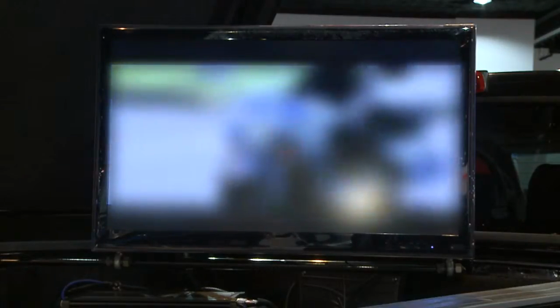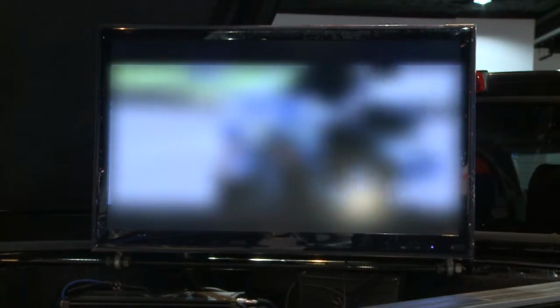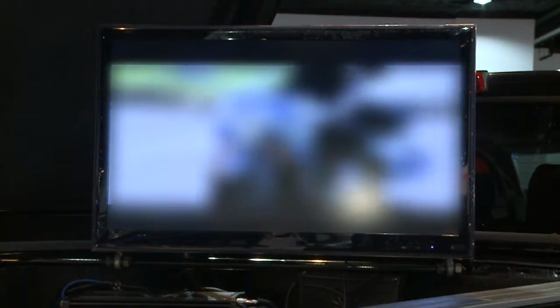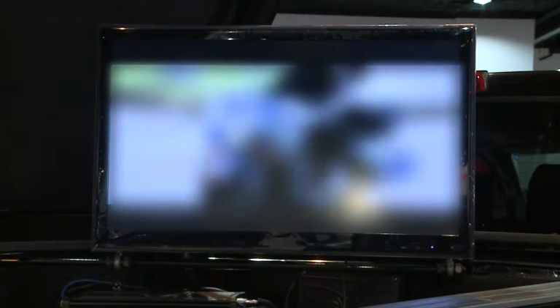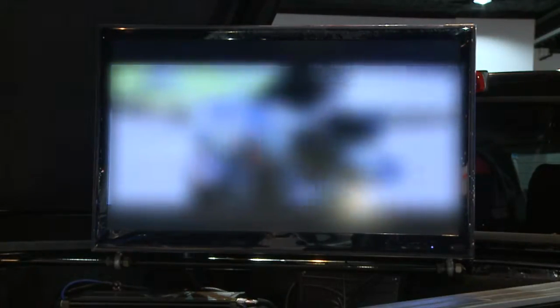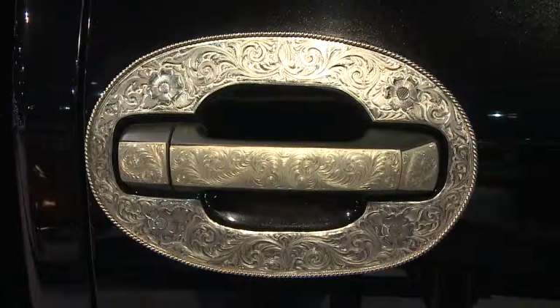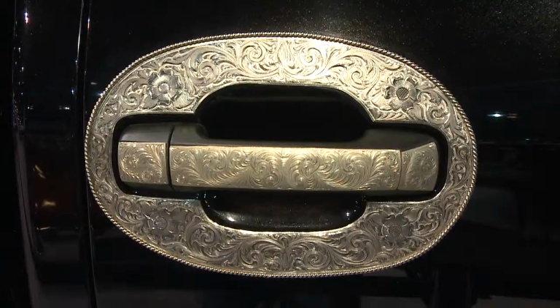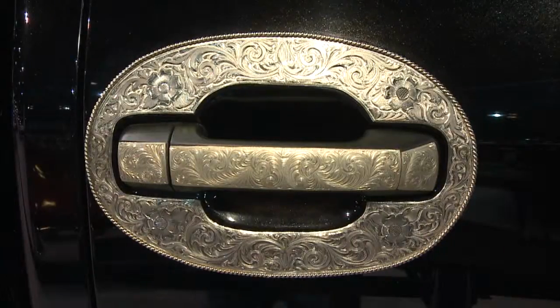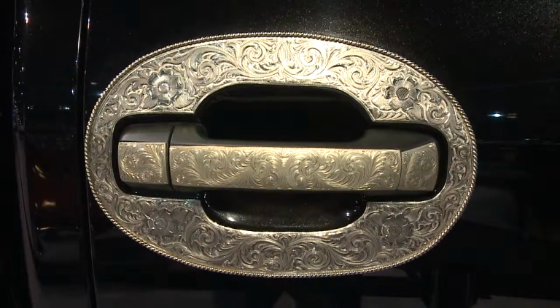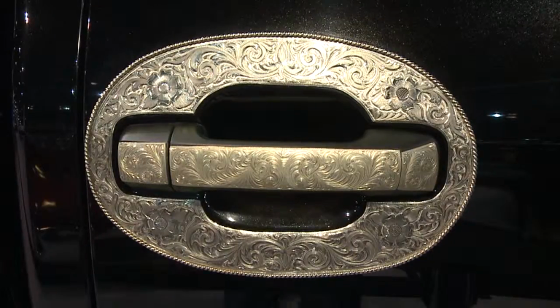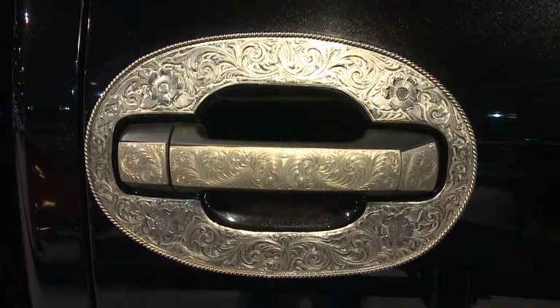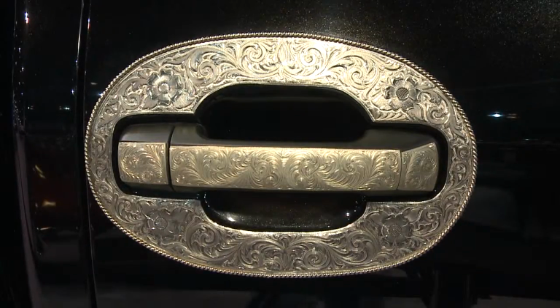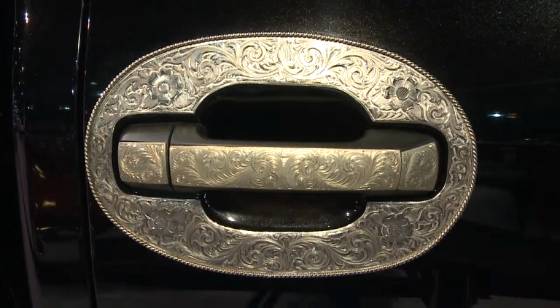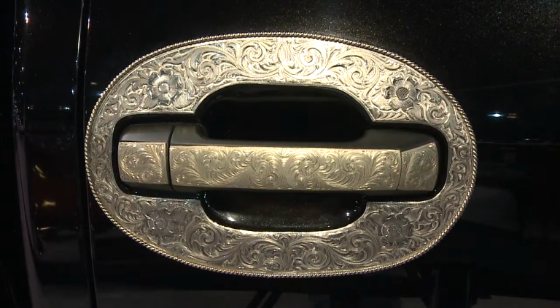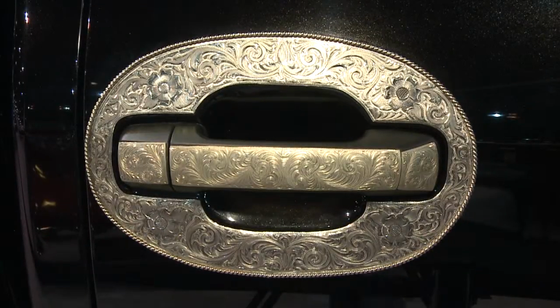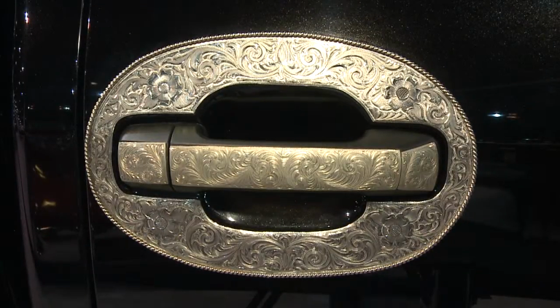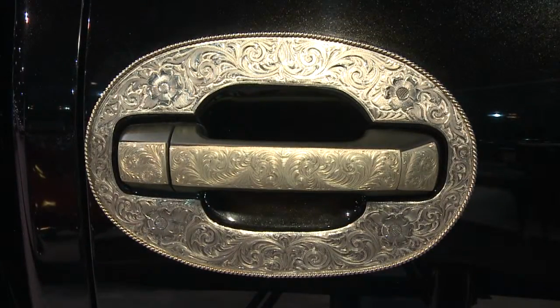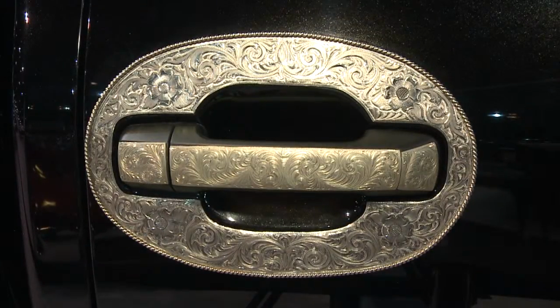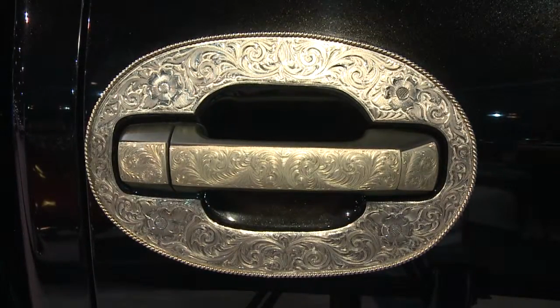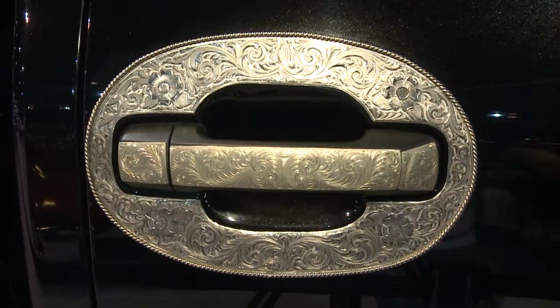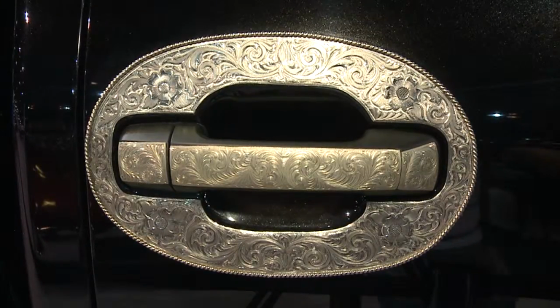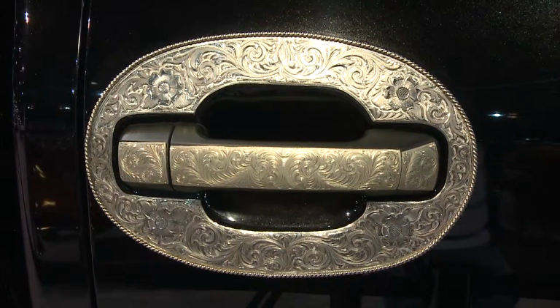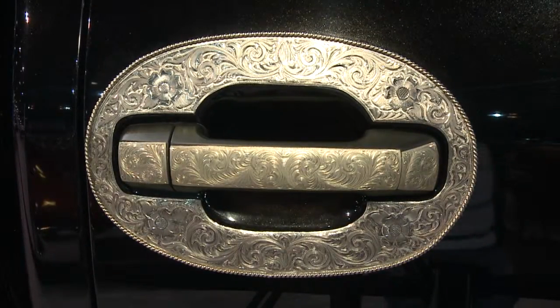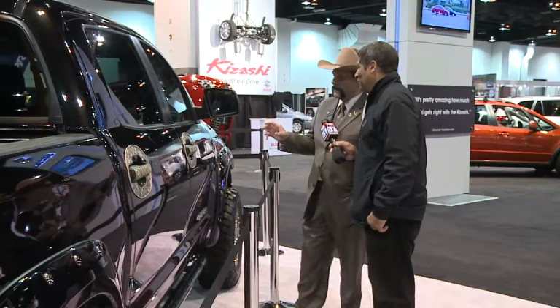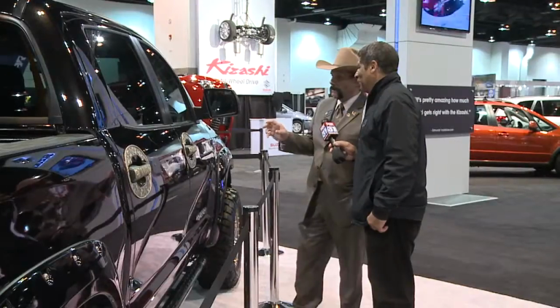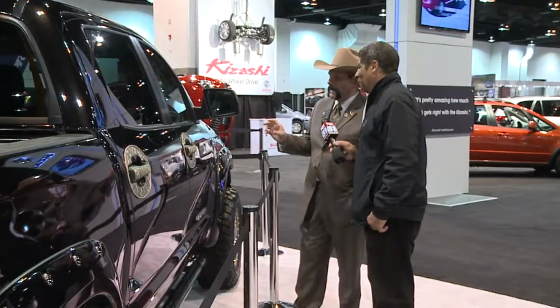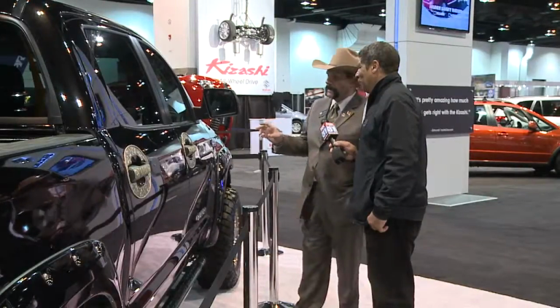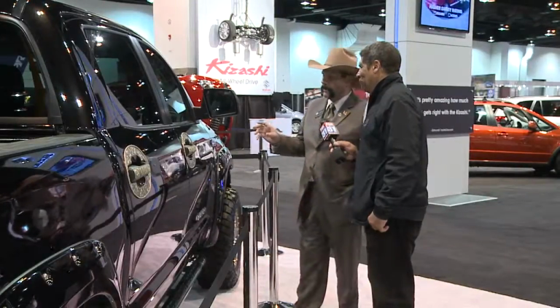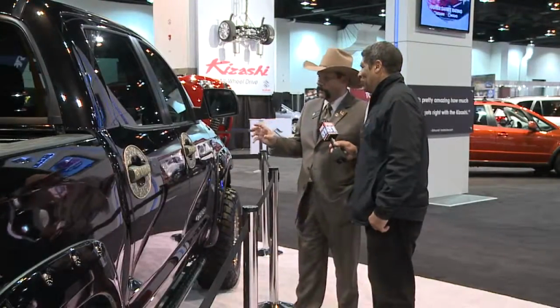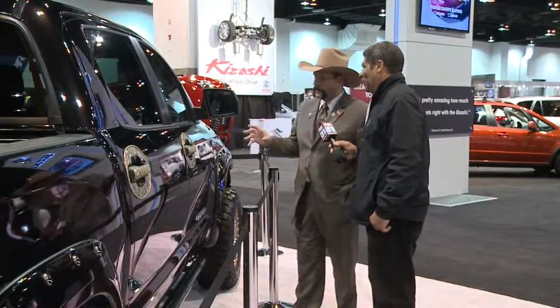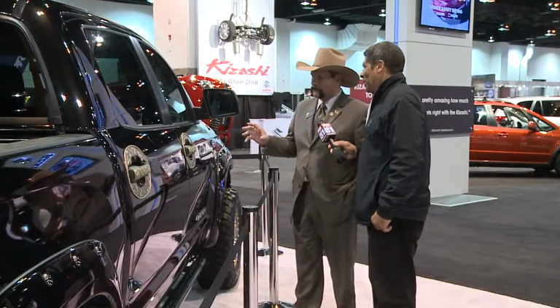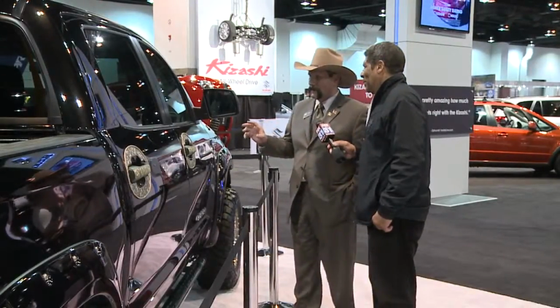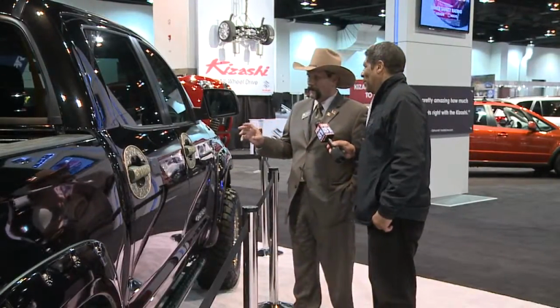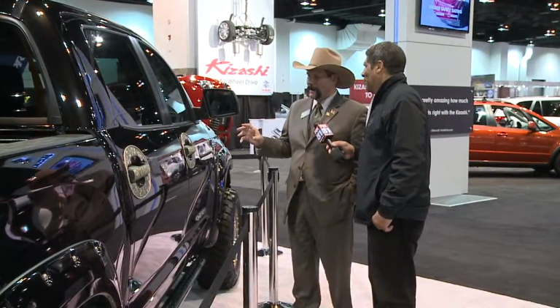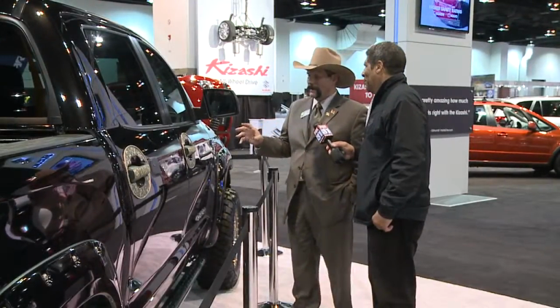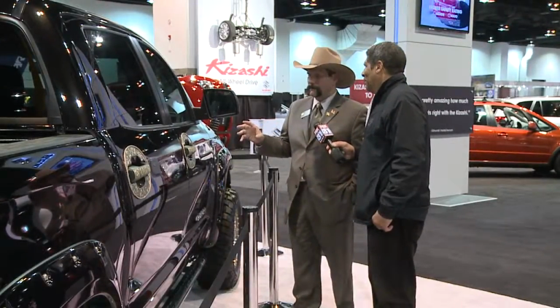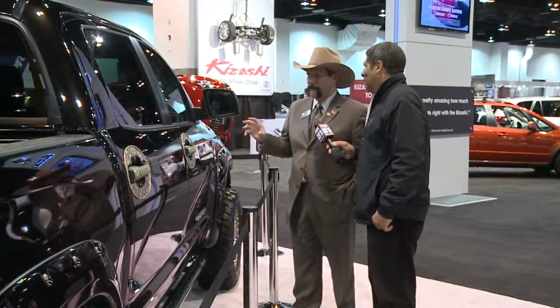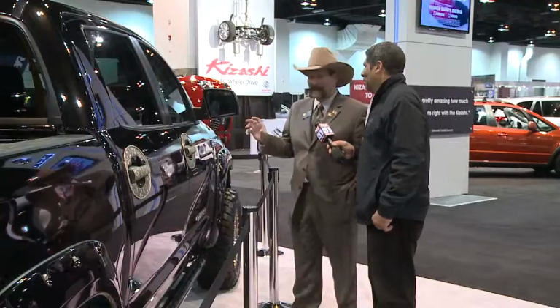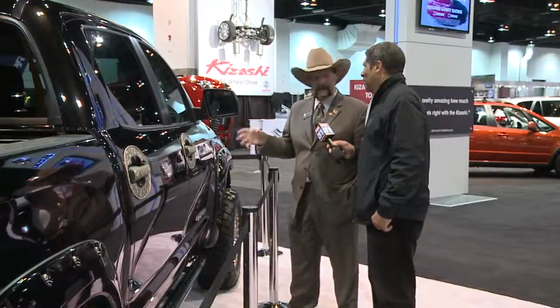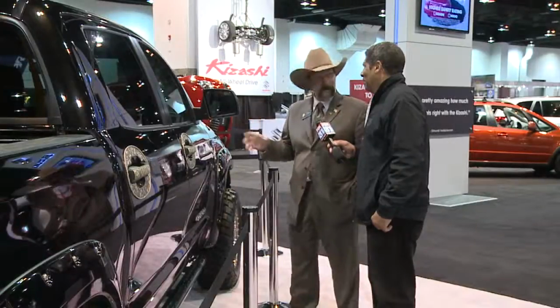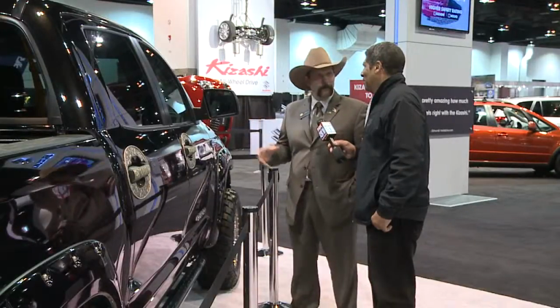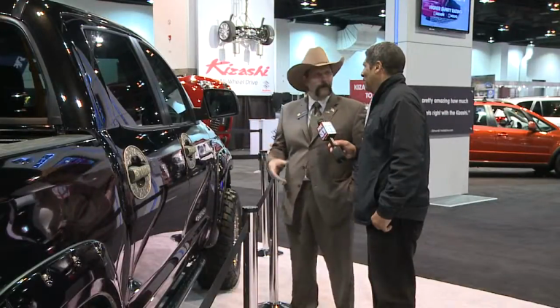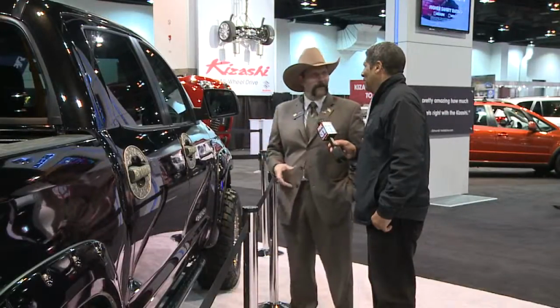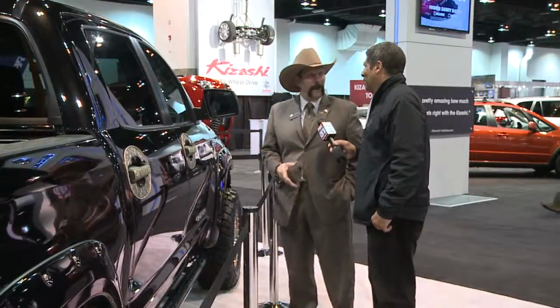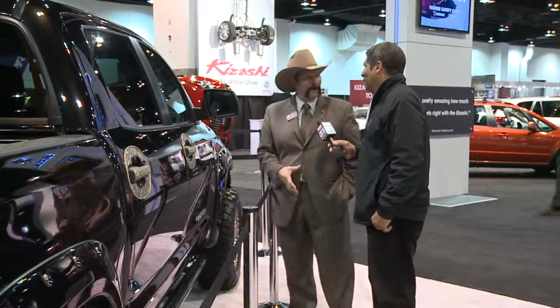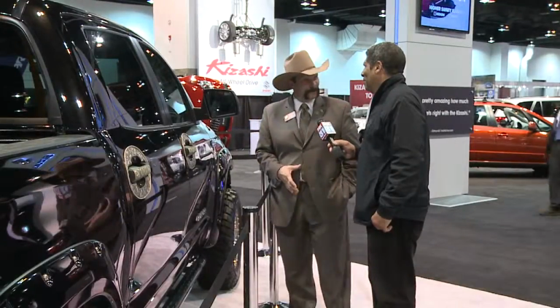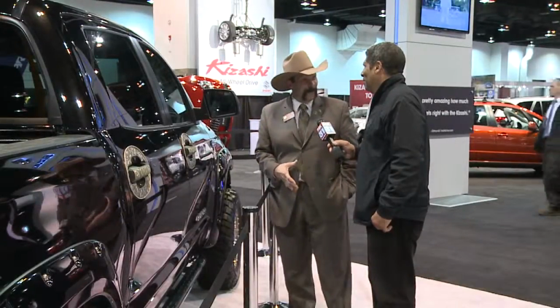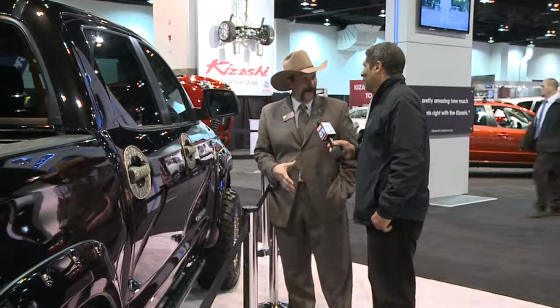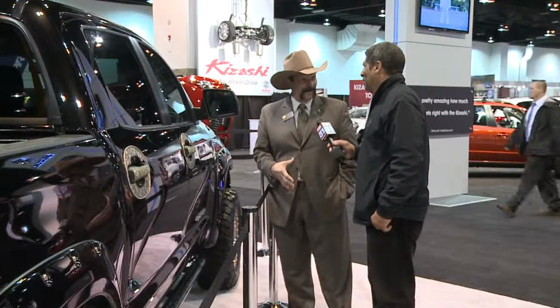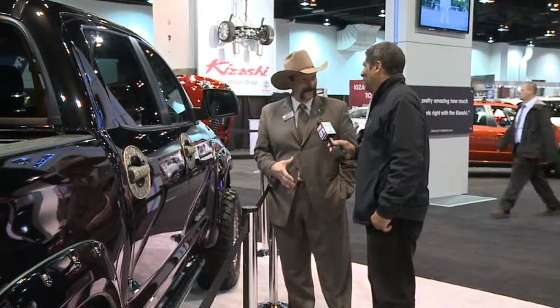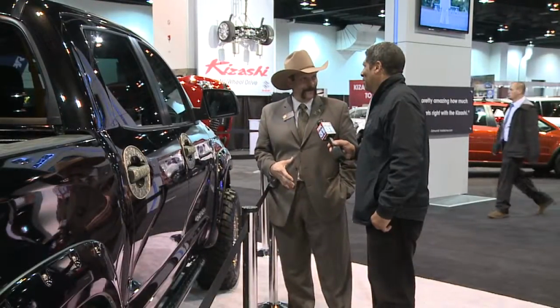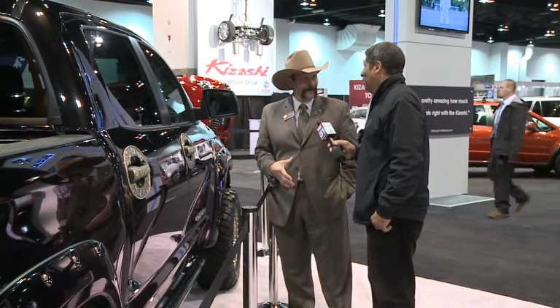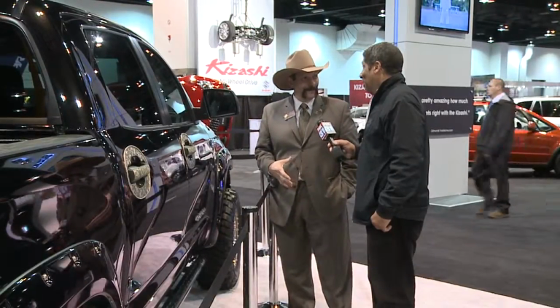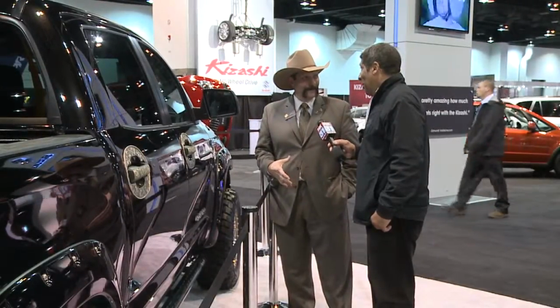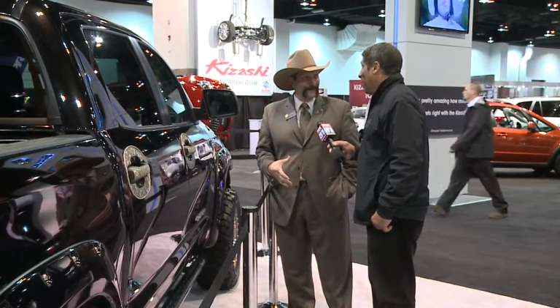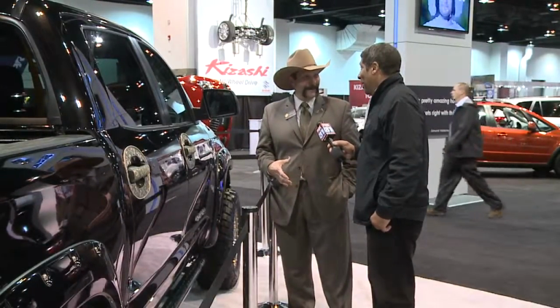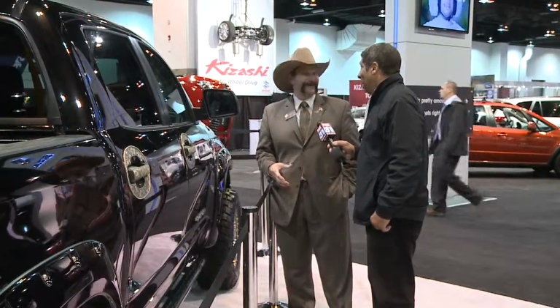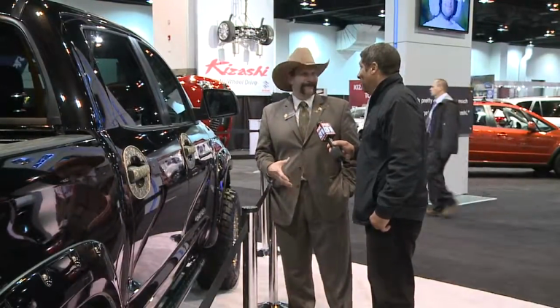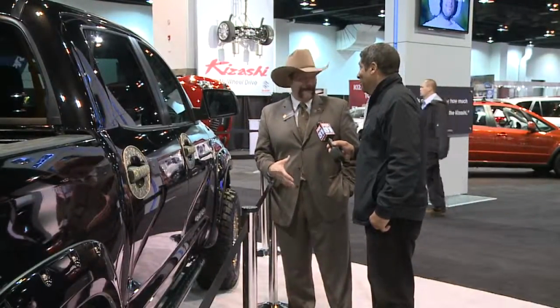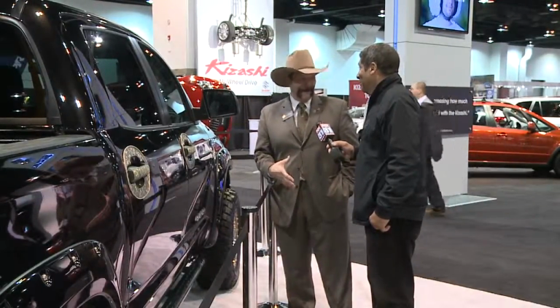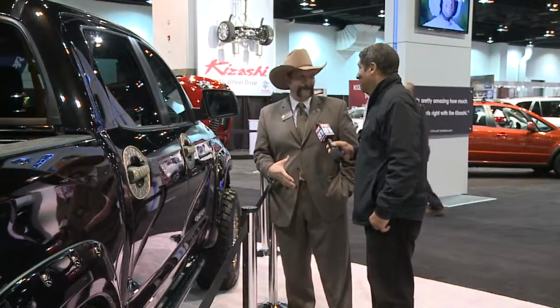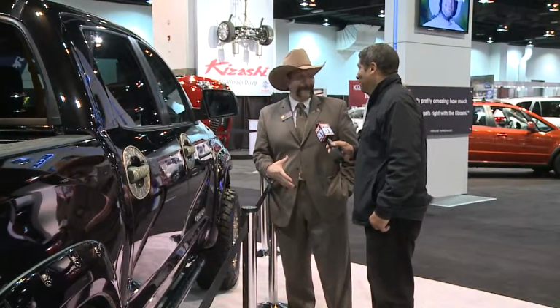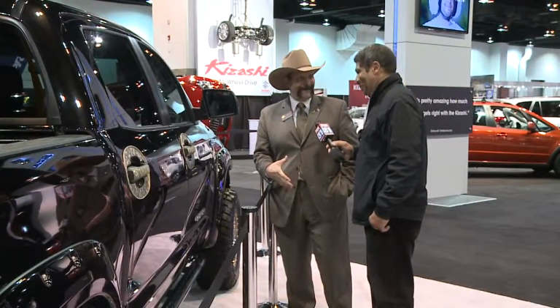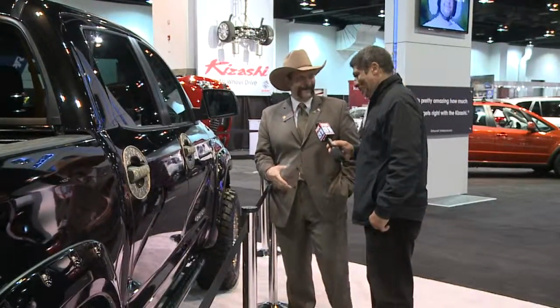What do you think of that door handle right there? You know, if I was any bigger, it'd just be about as big as the one that I've got. The belt buckle? The belt buckle.